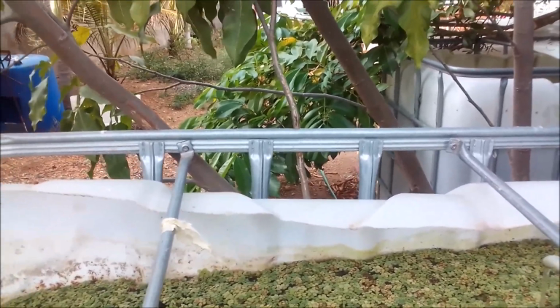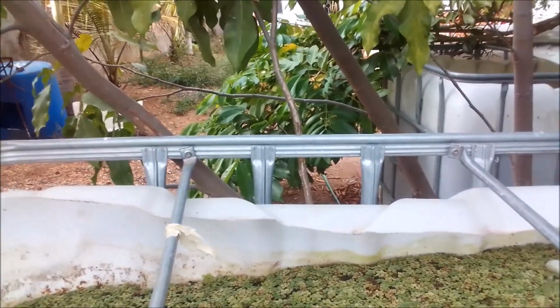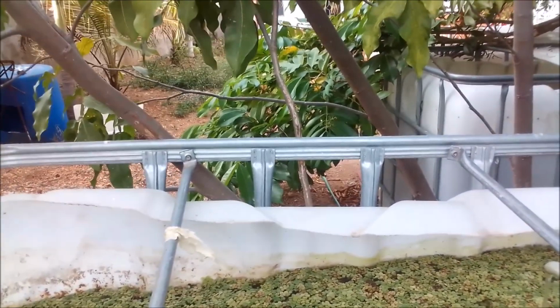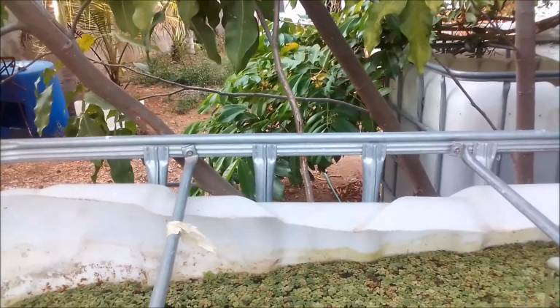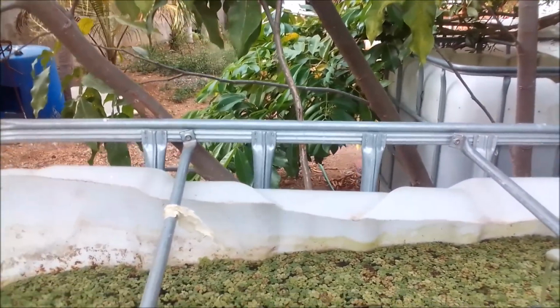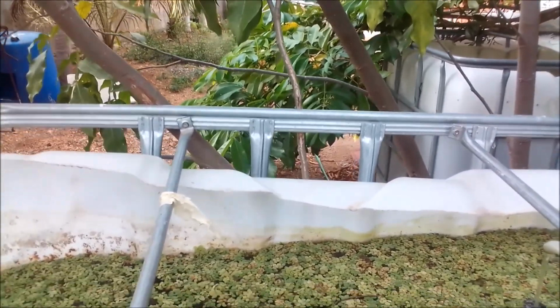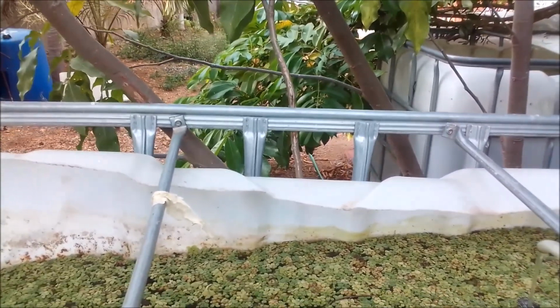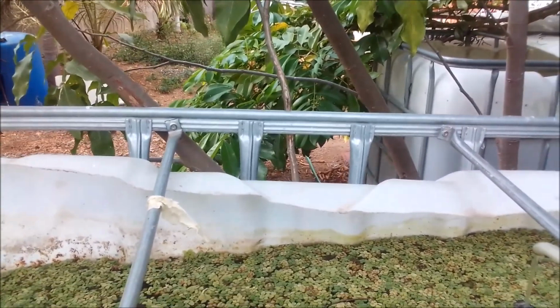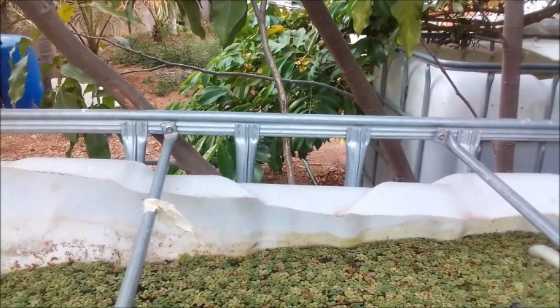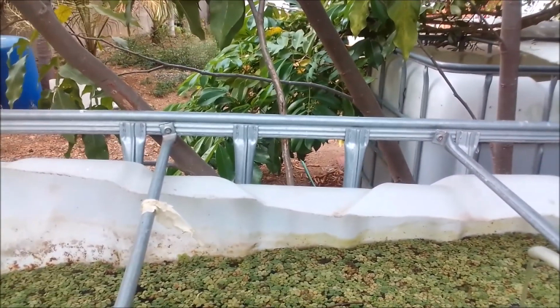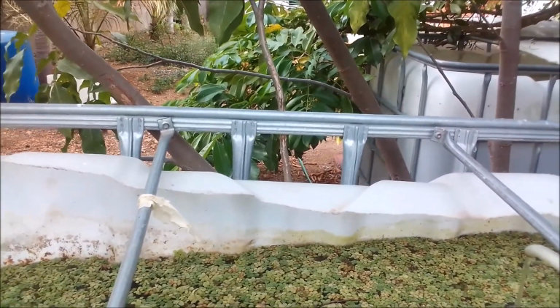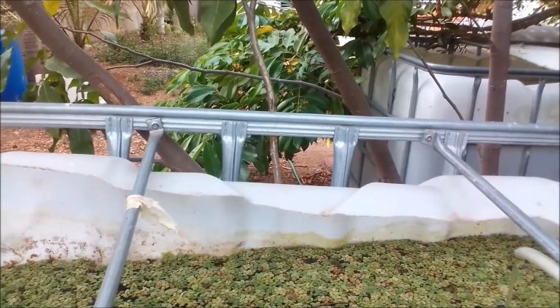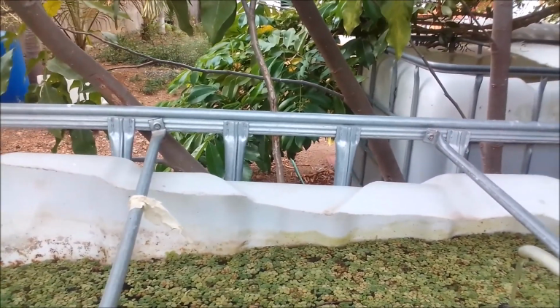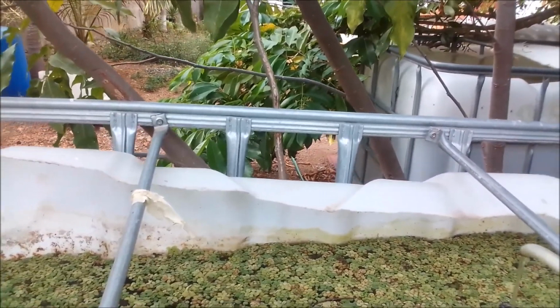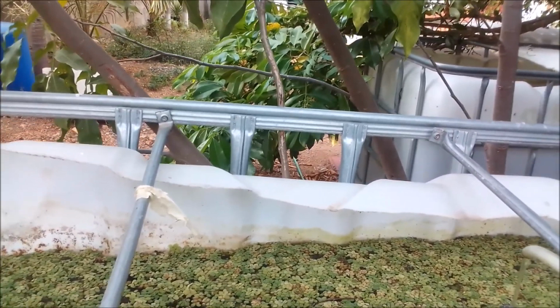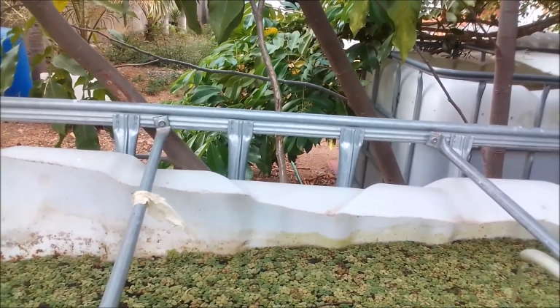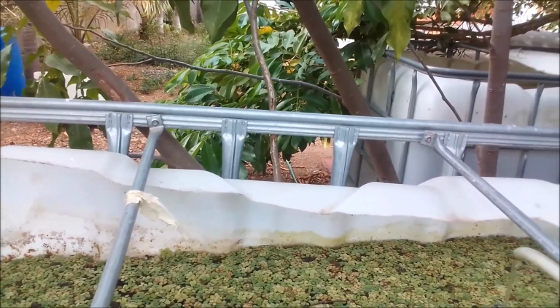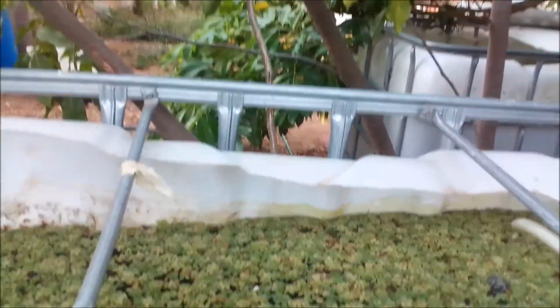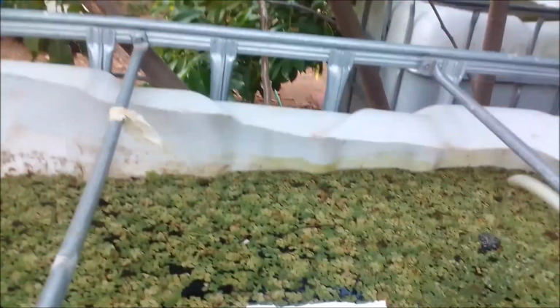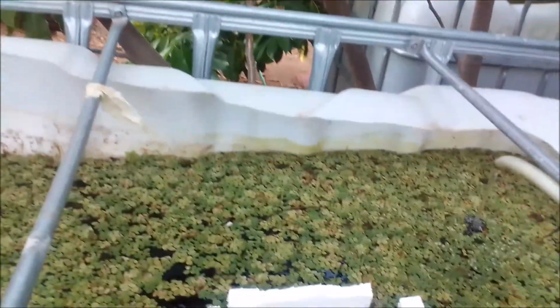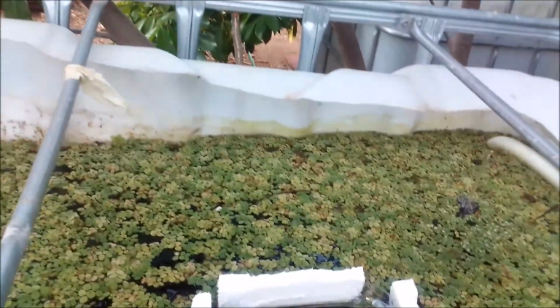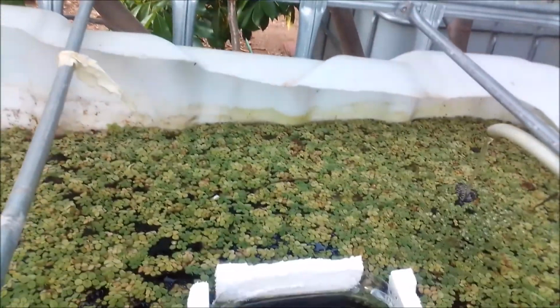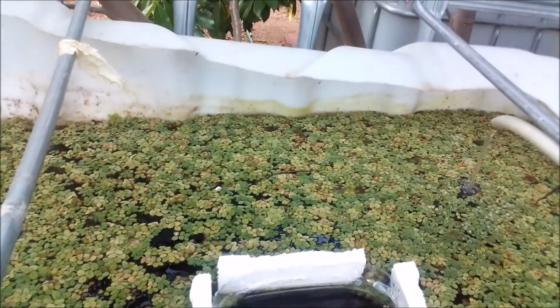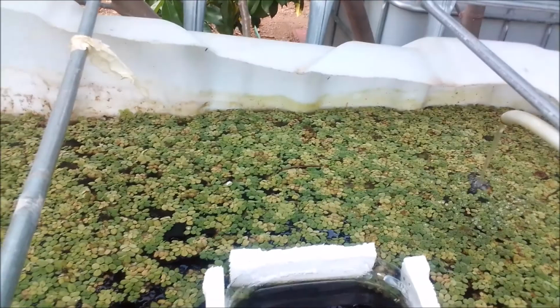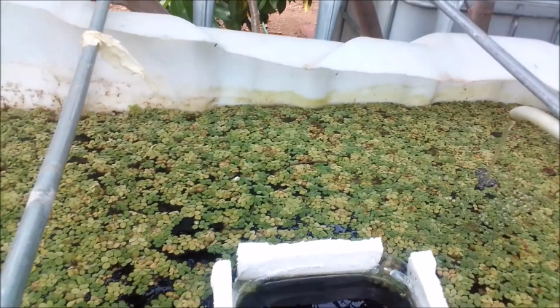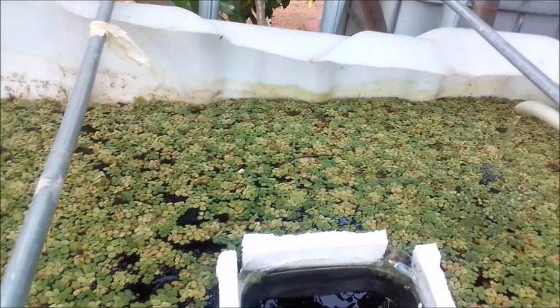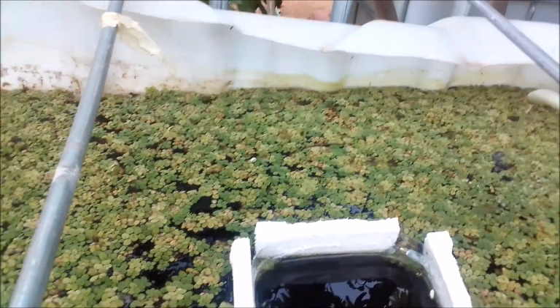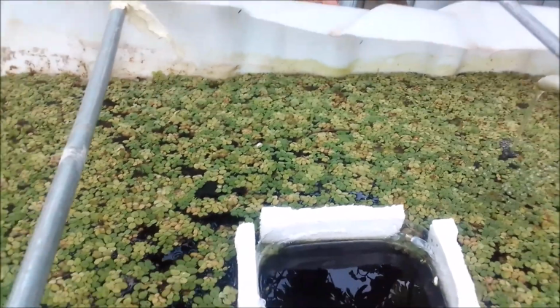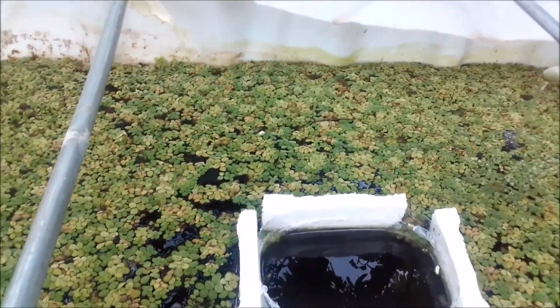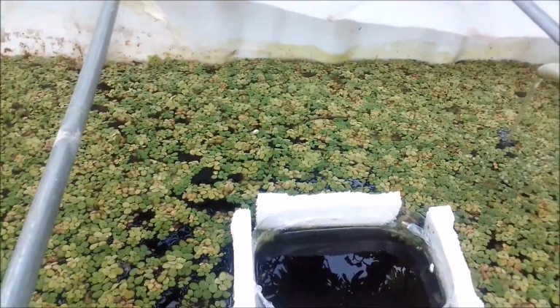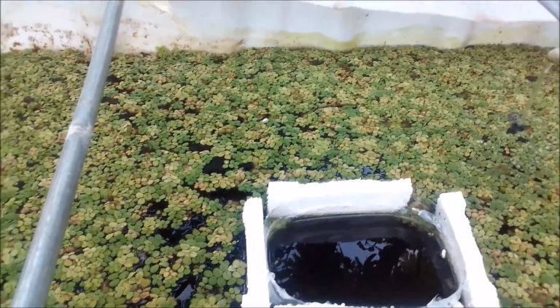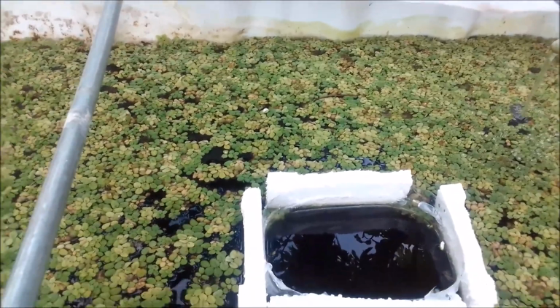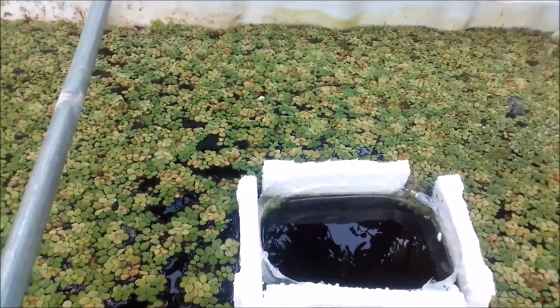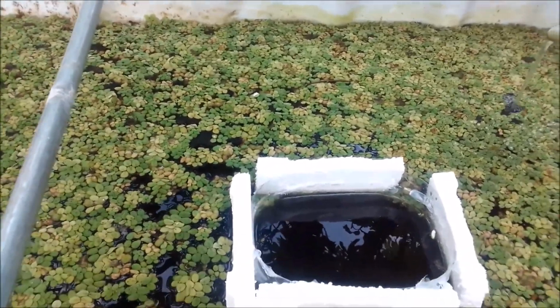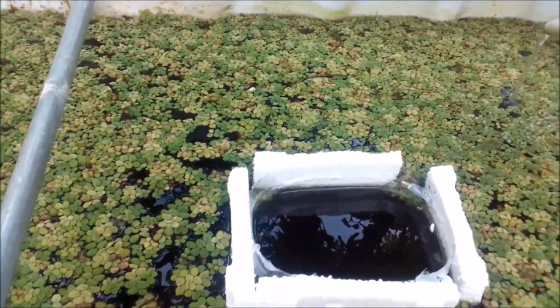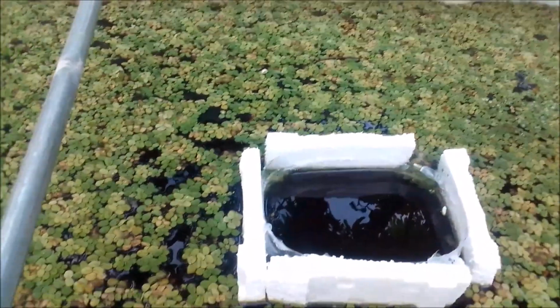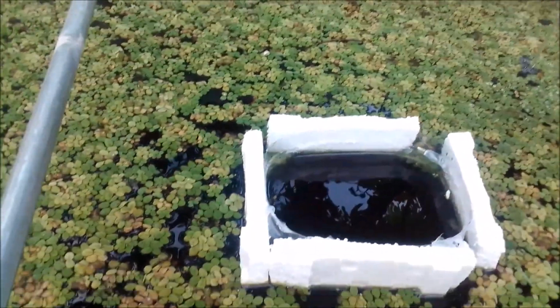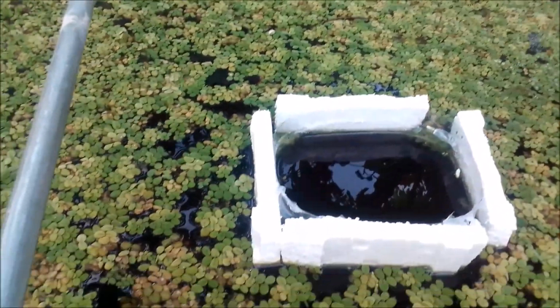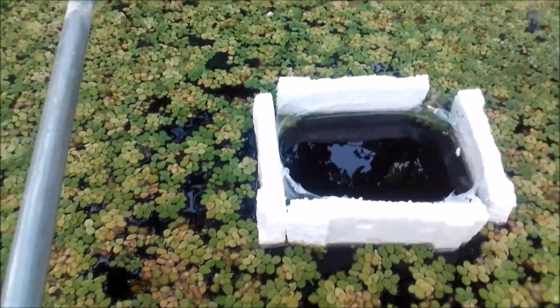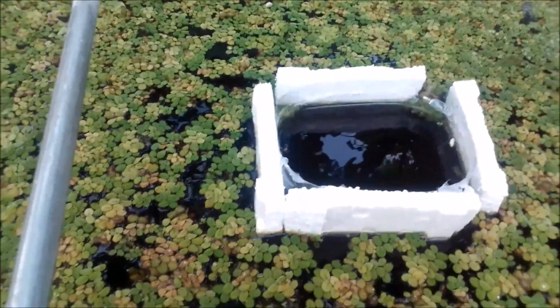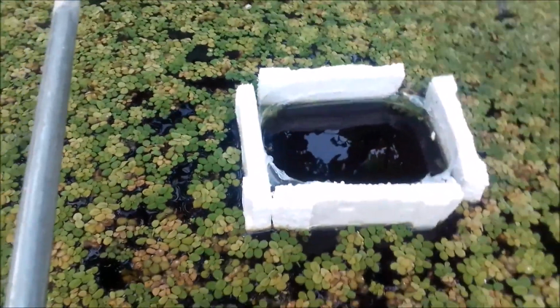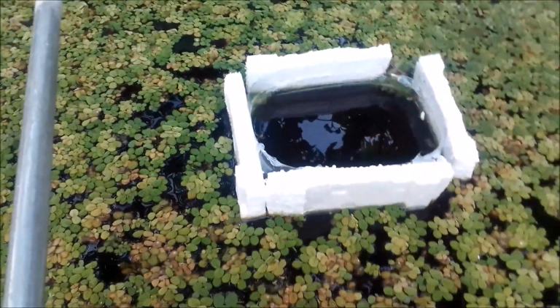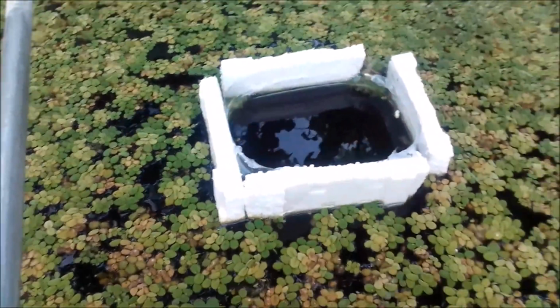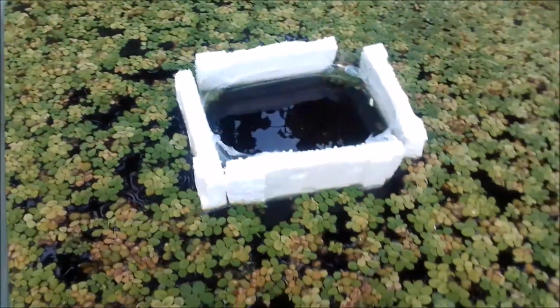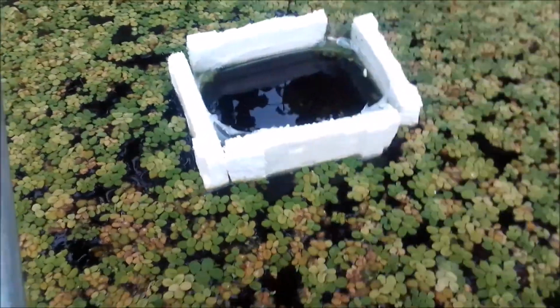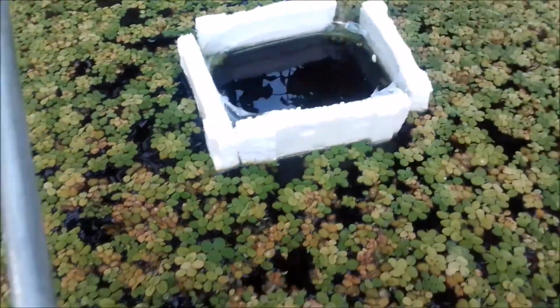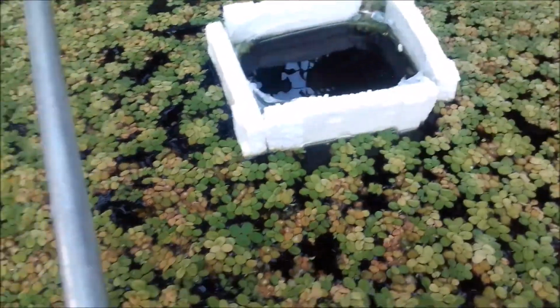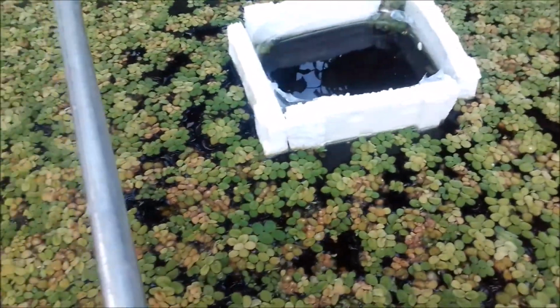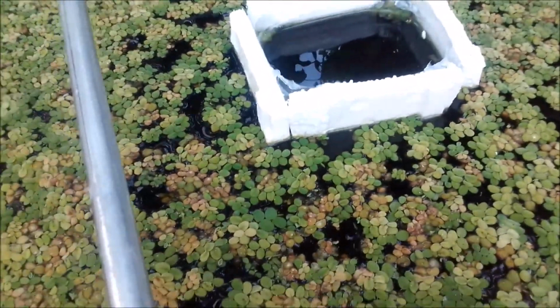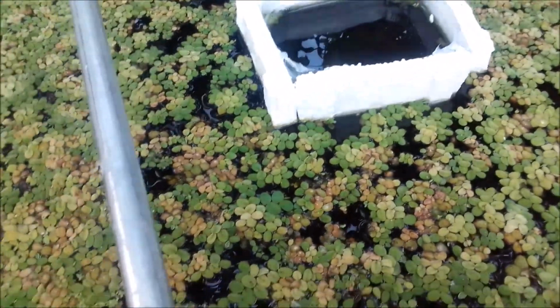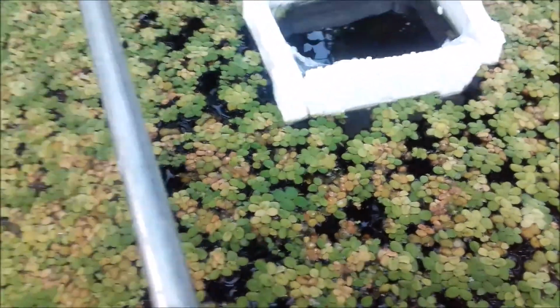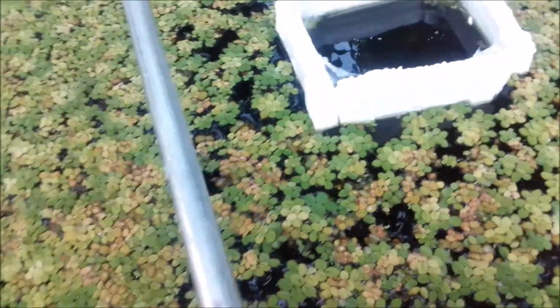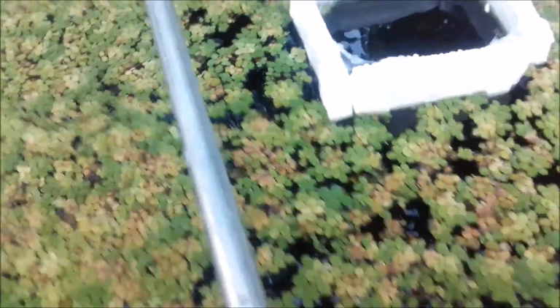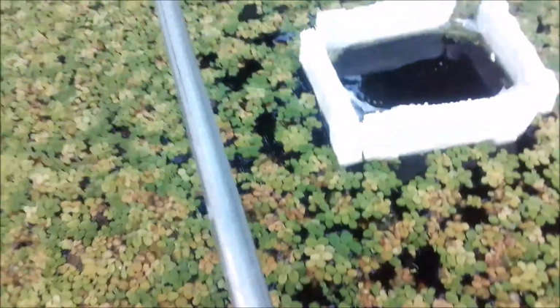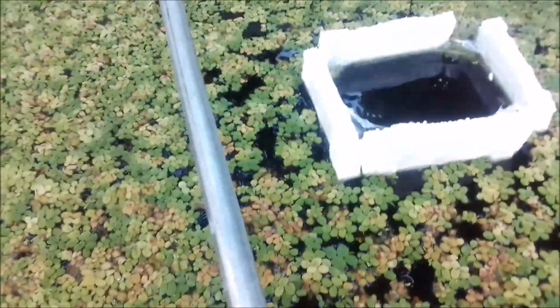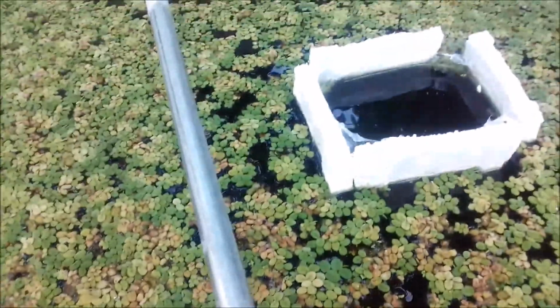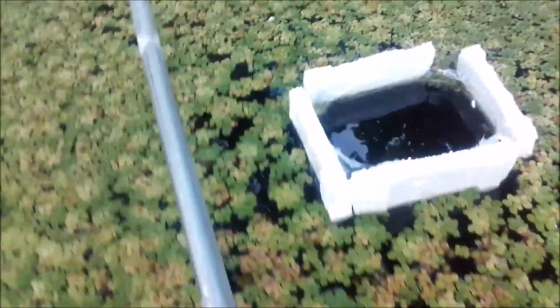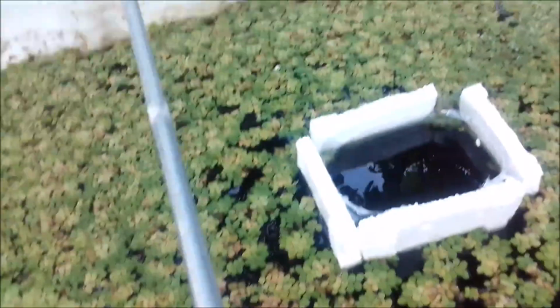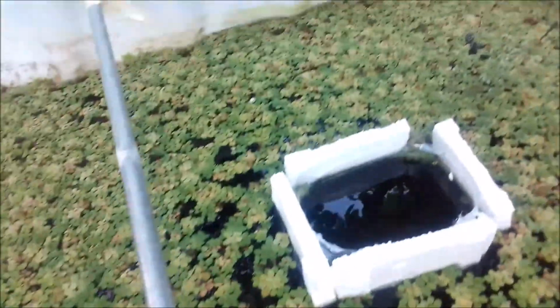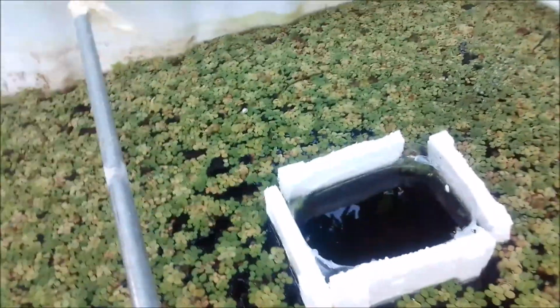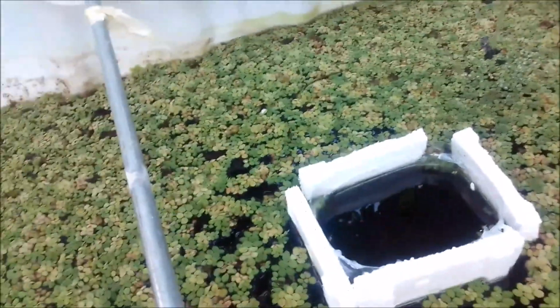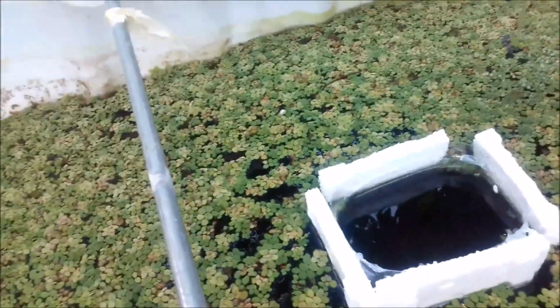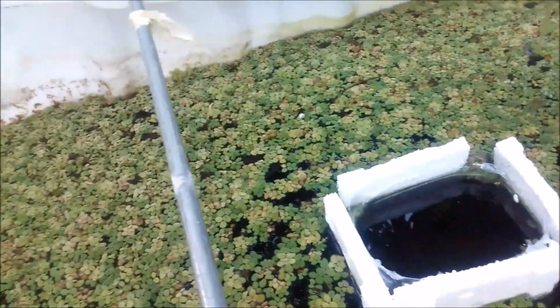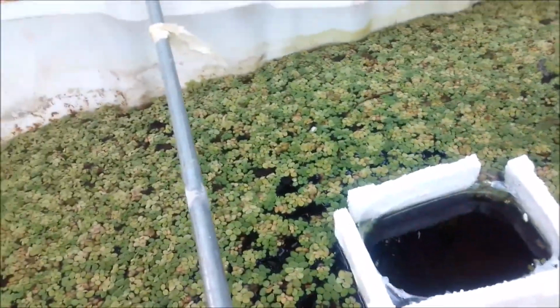In that purification process, the fish give the plant the waste and the plant gives the fish the oxygen. Both of them work together and they are happy and doing well.